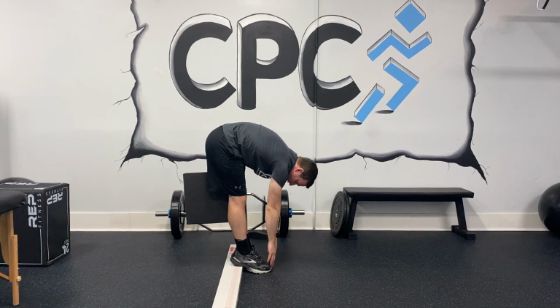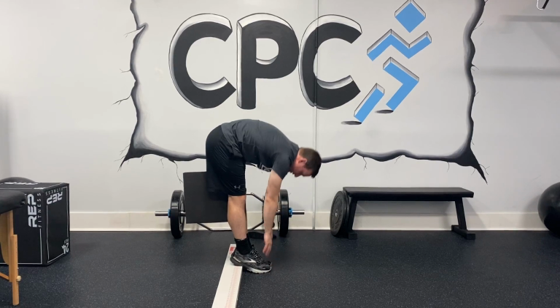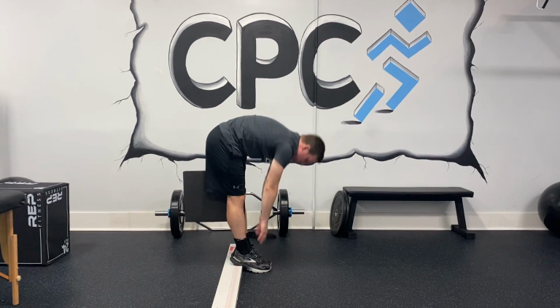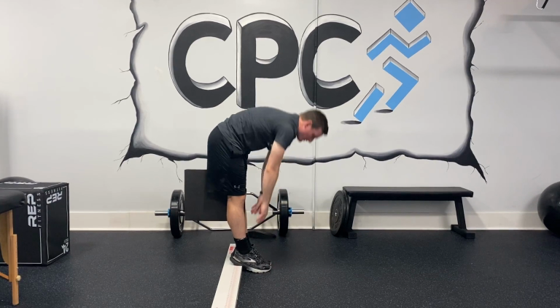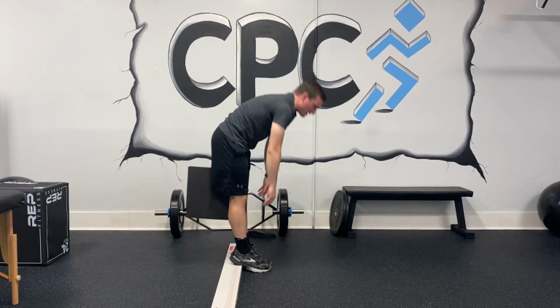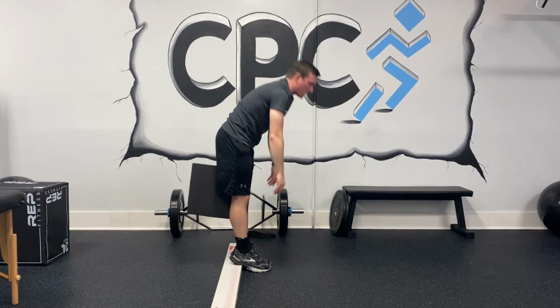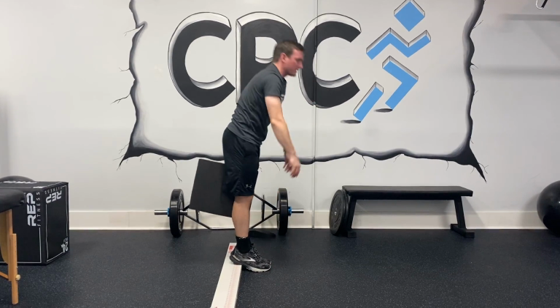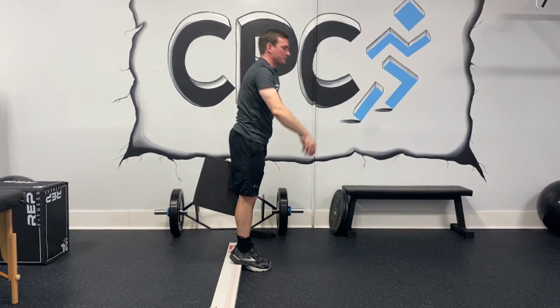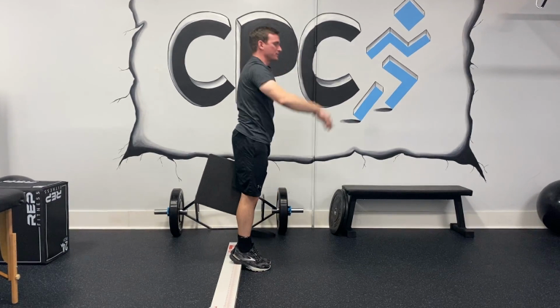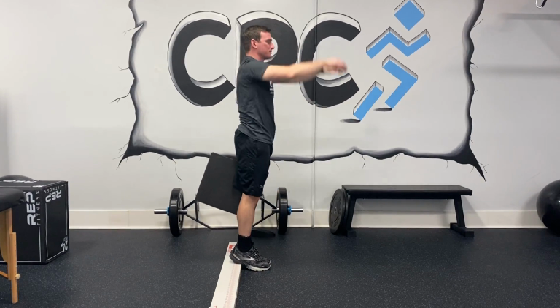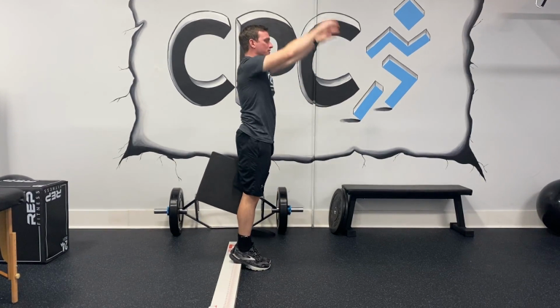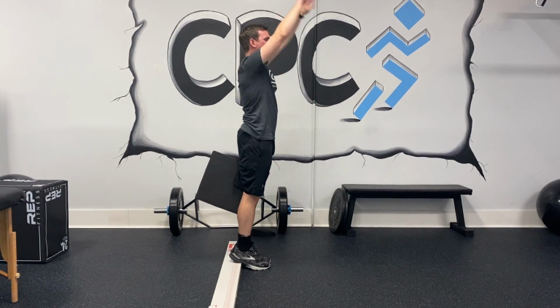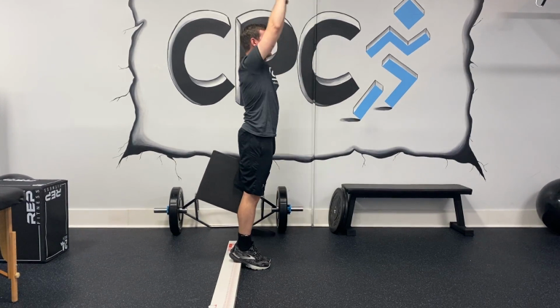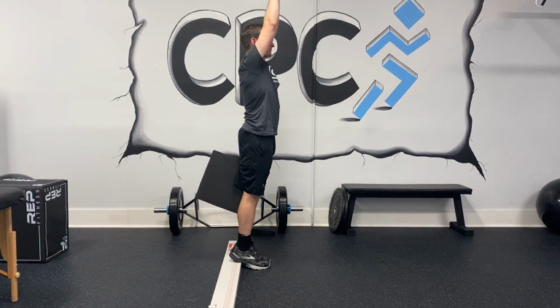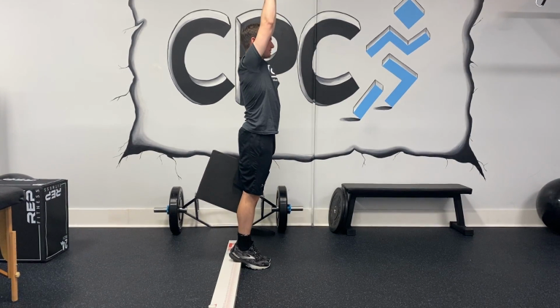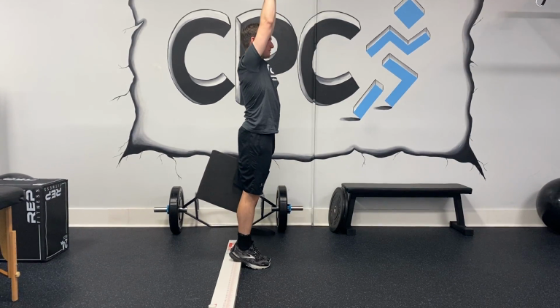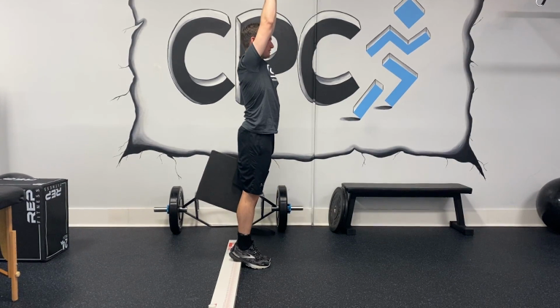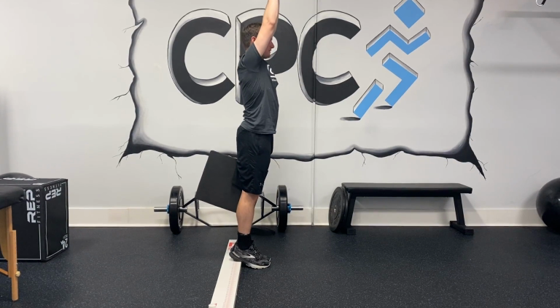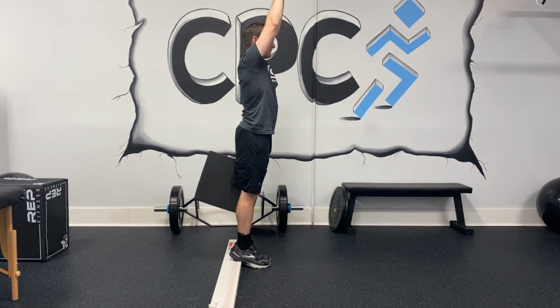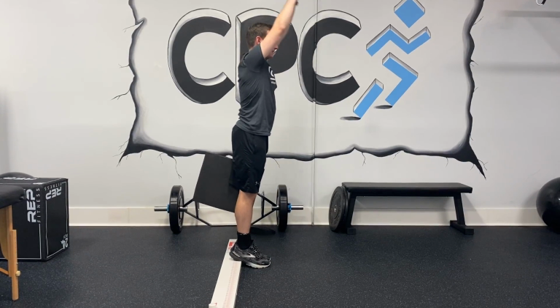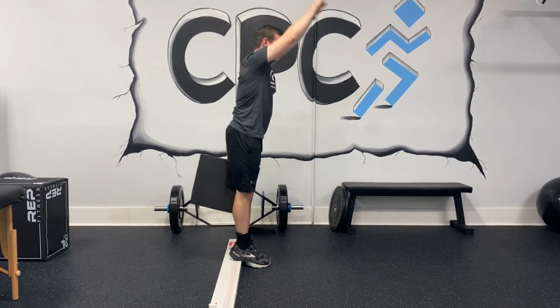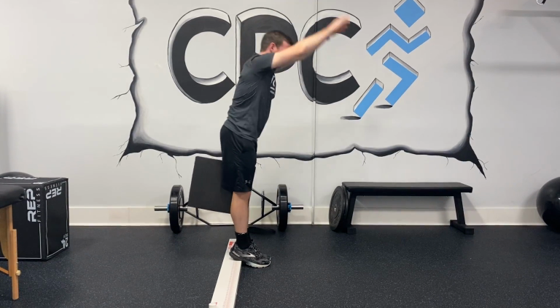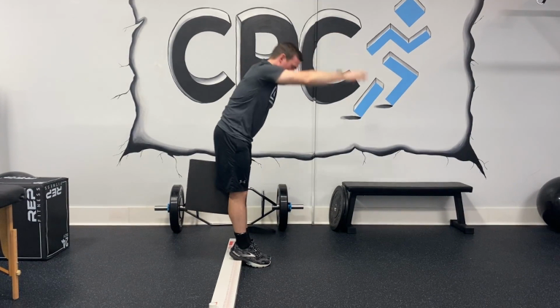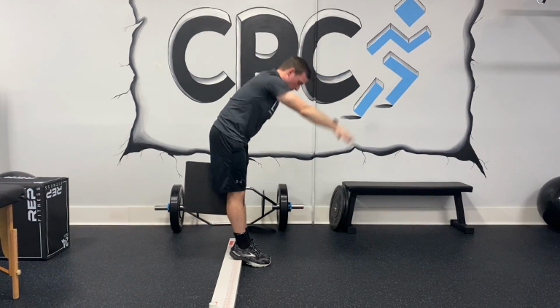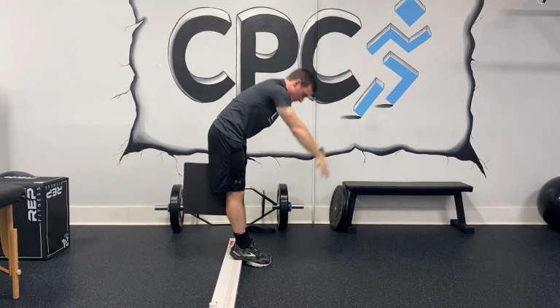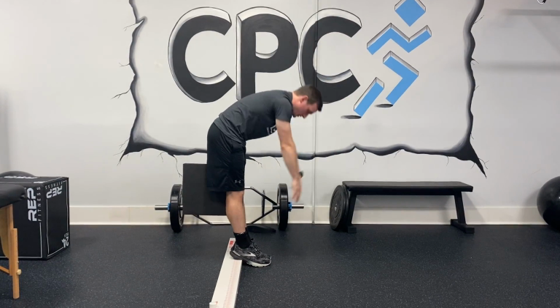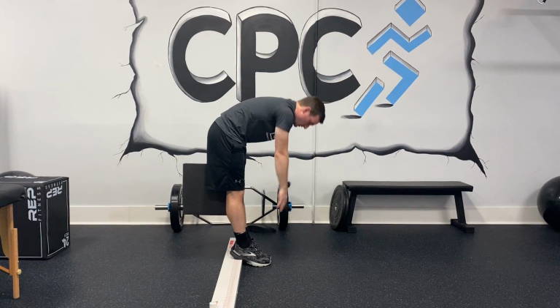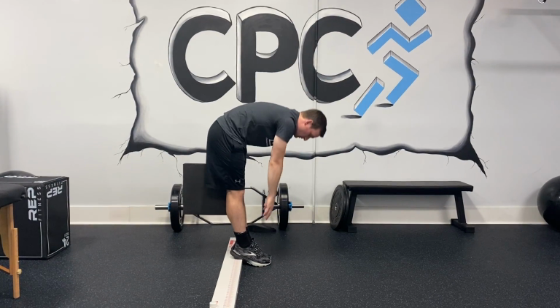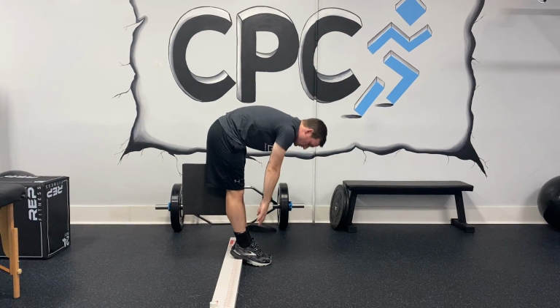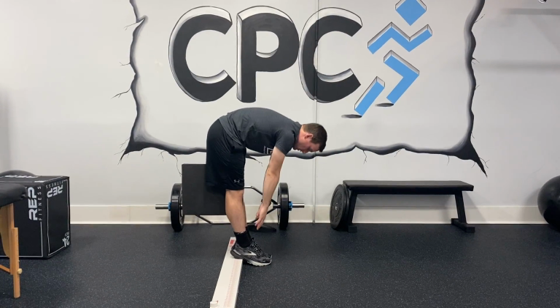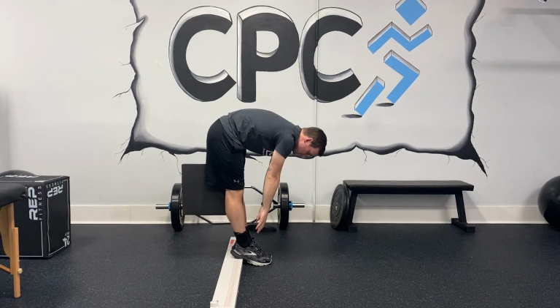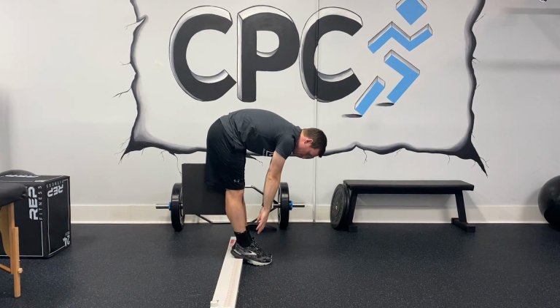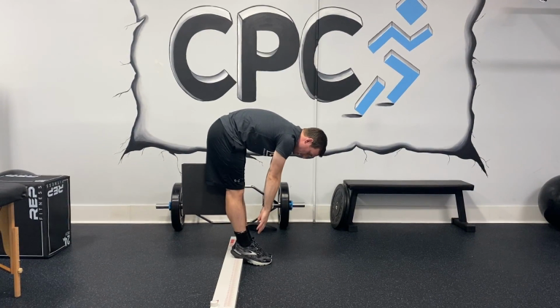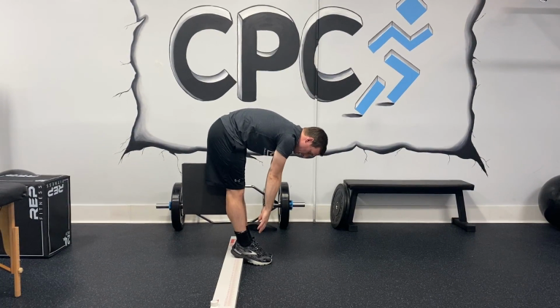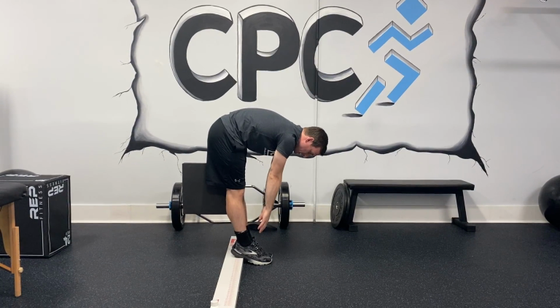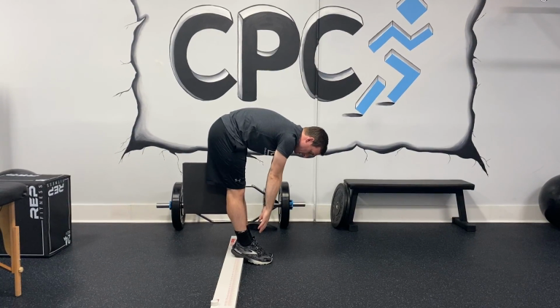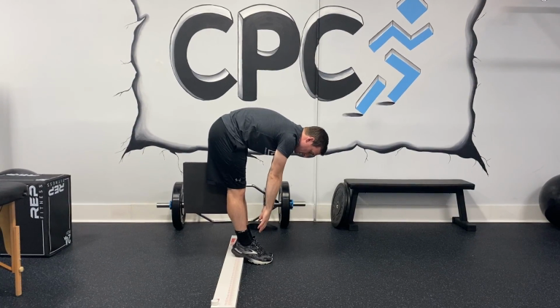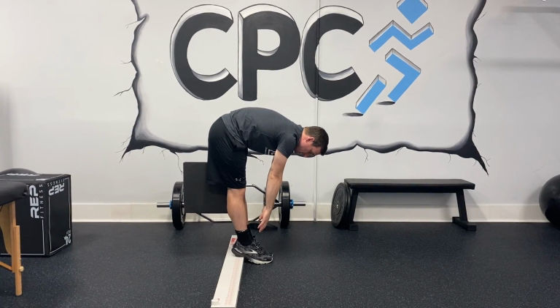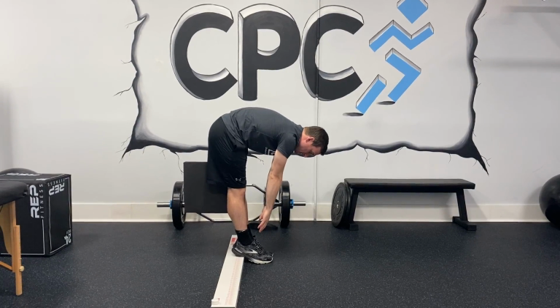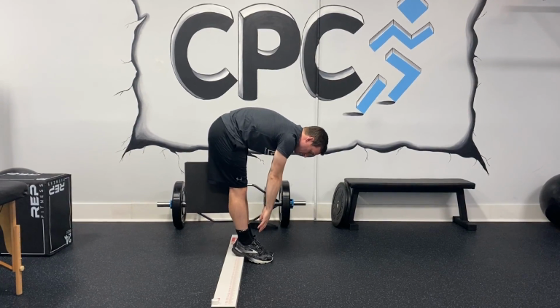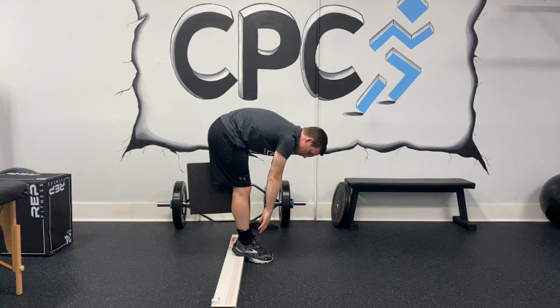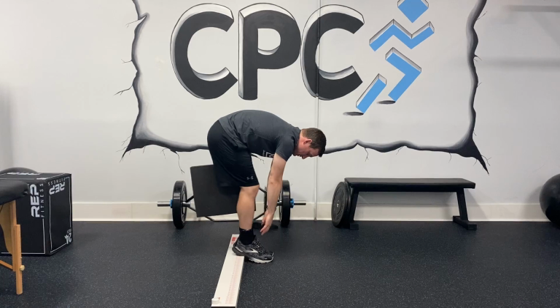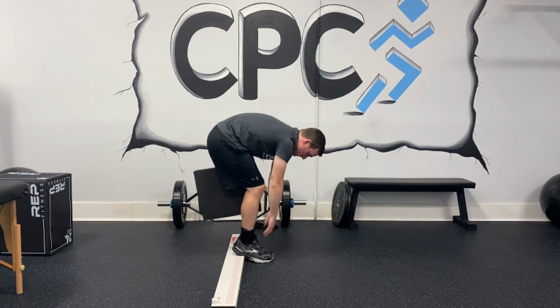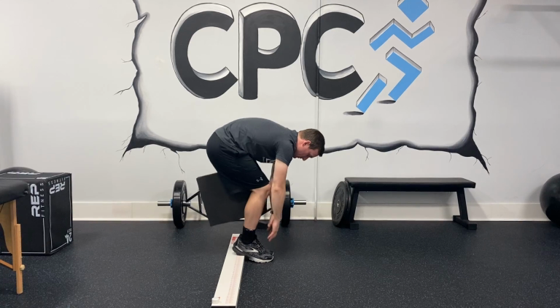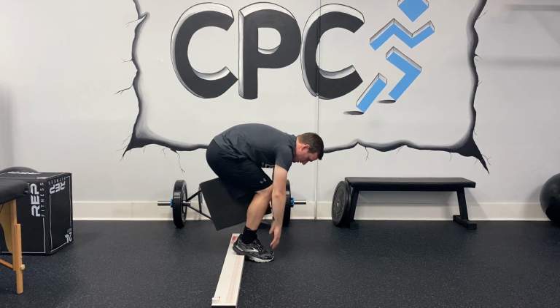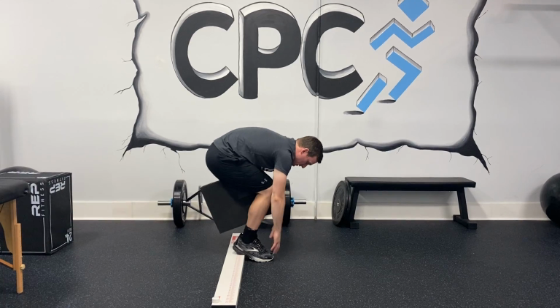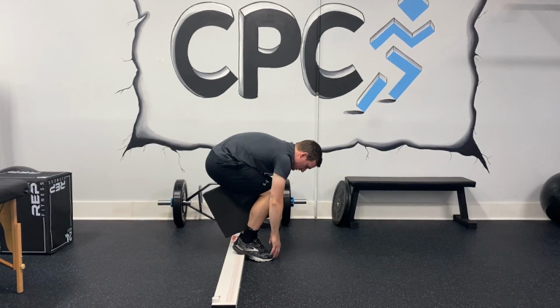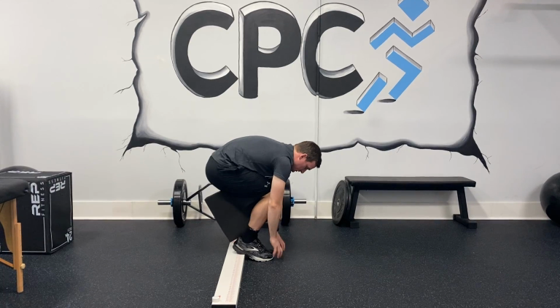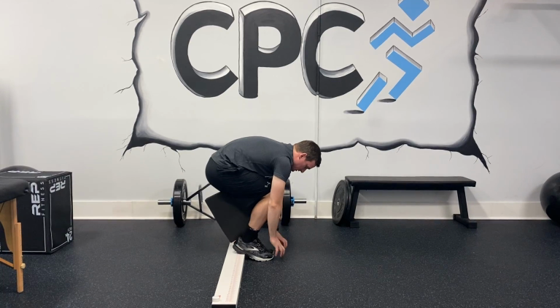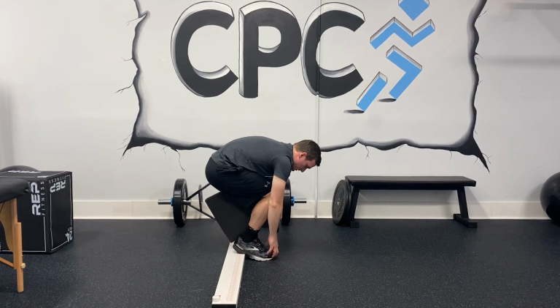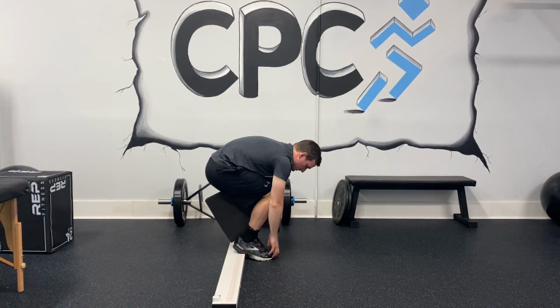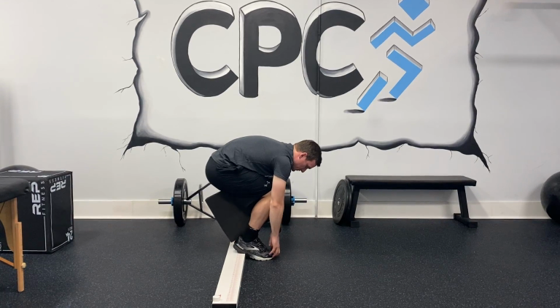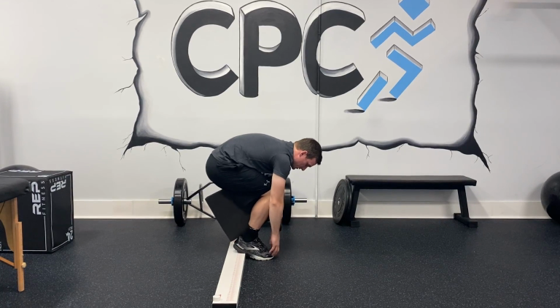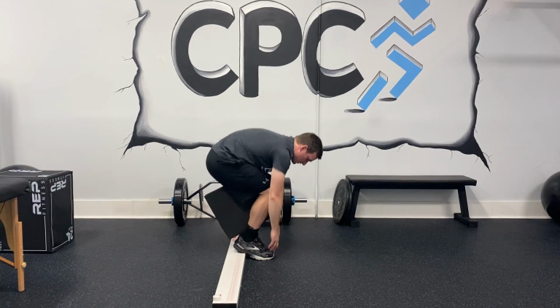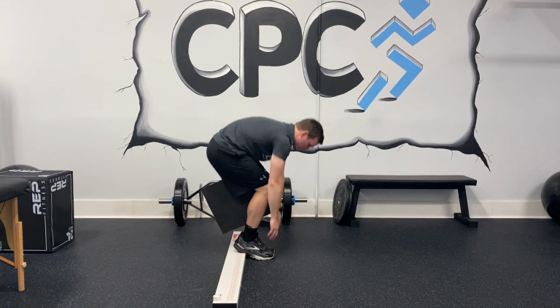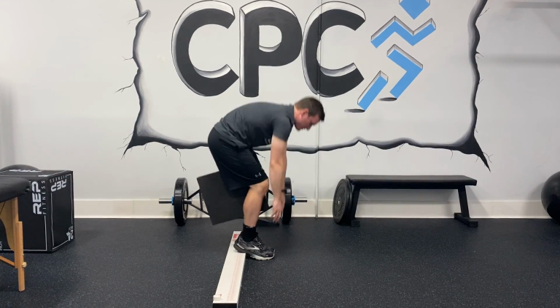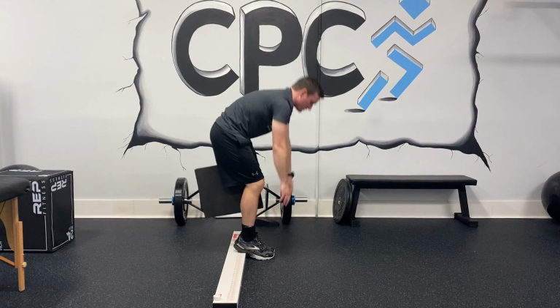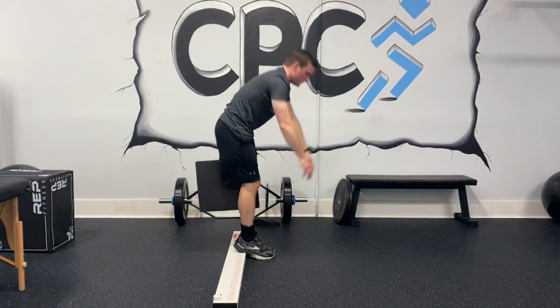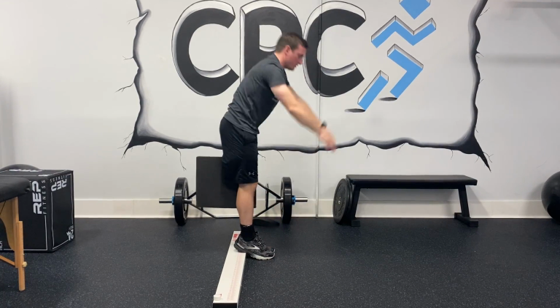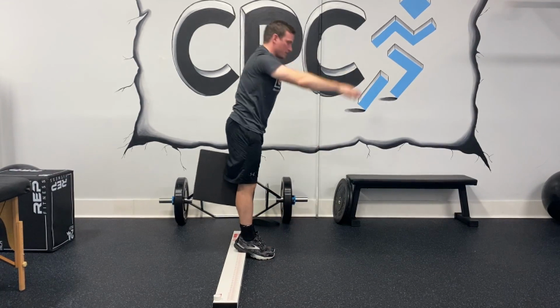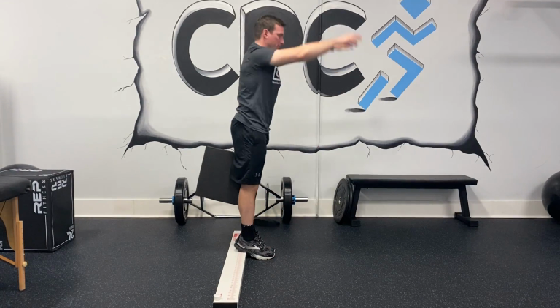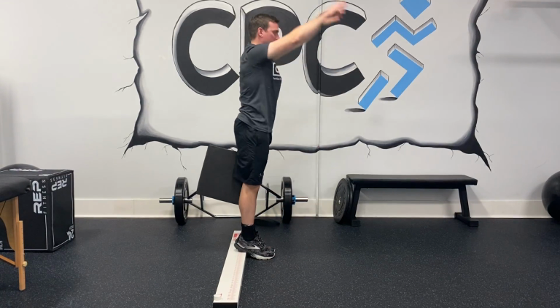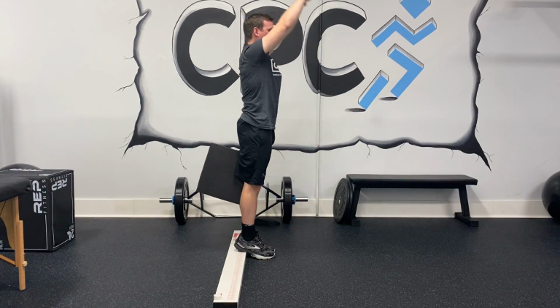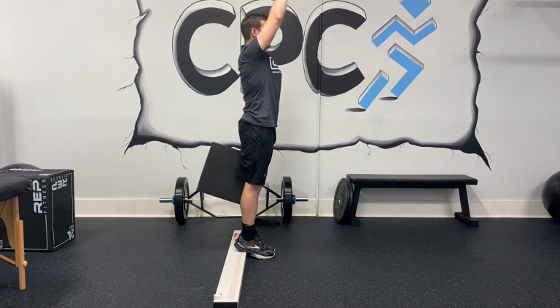If you can't get to your toes, once you can go as far as you can, then just drop your knees, touch your toes, and back up.